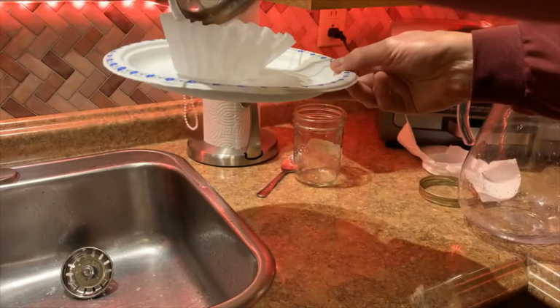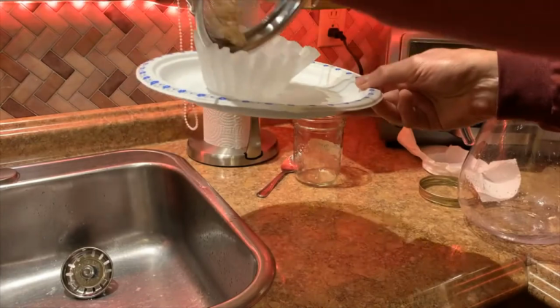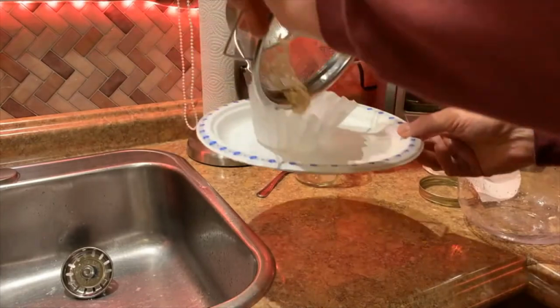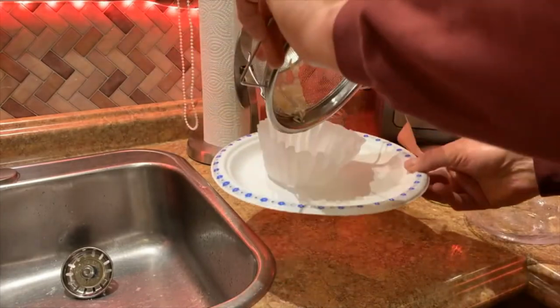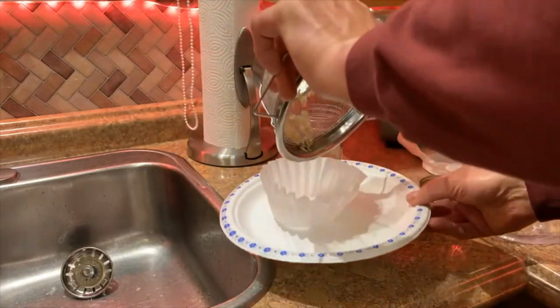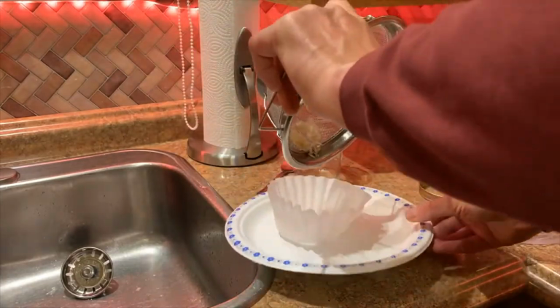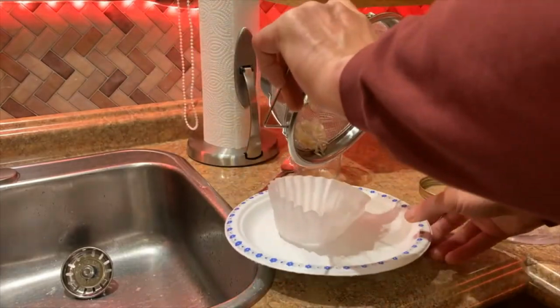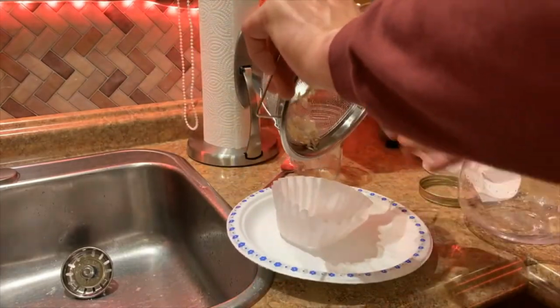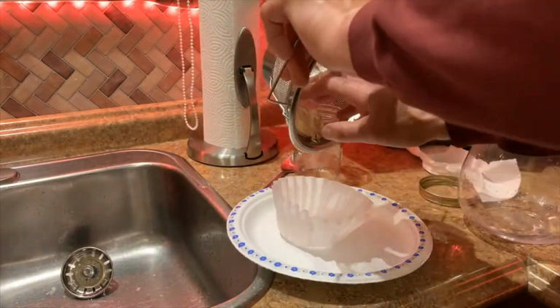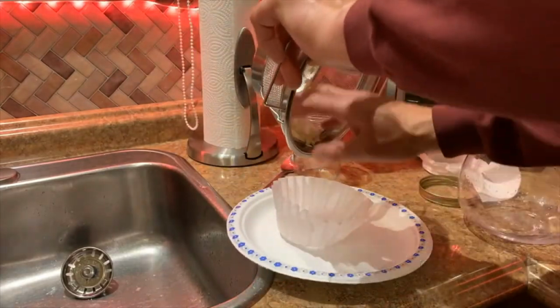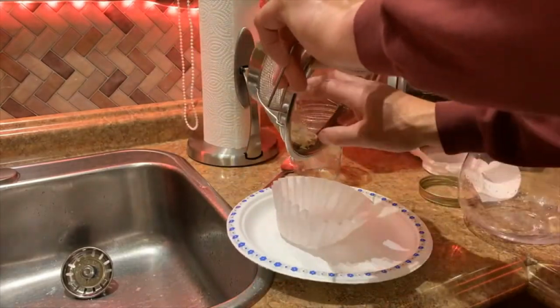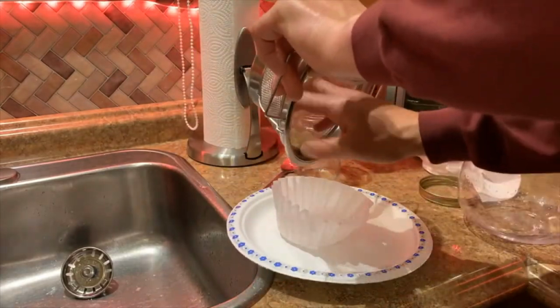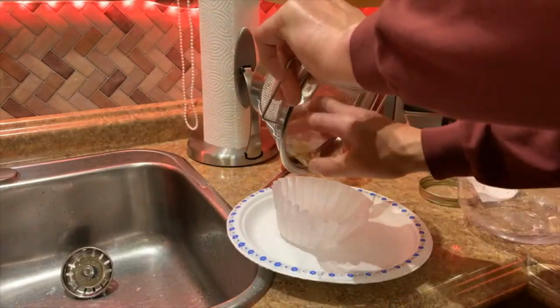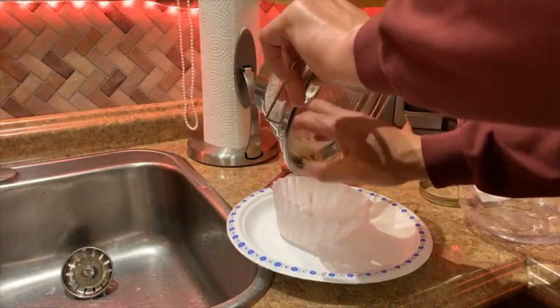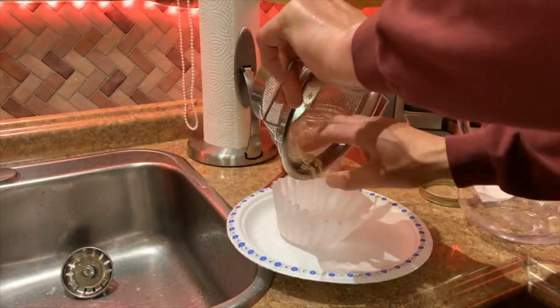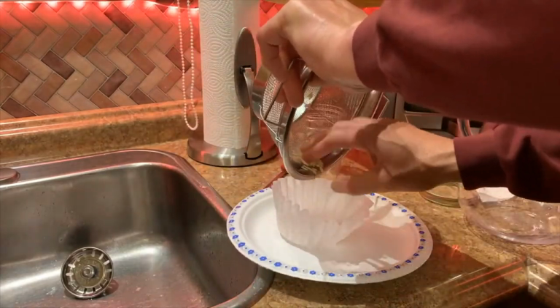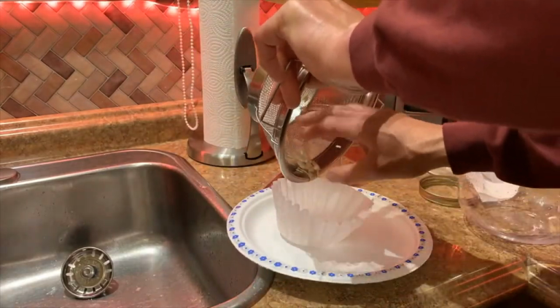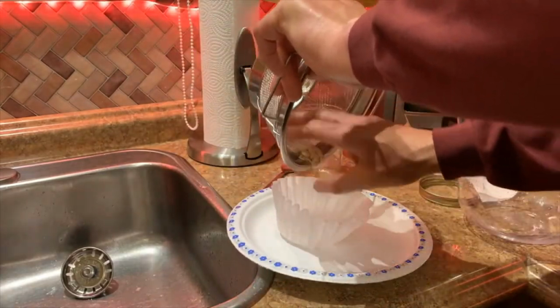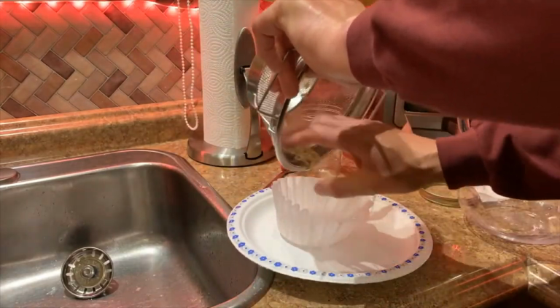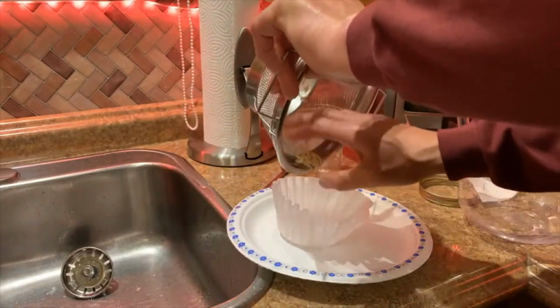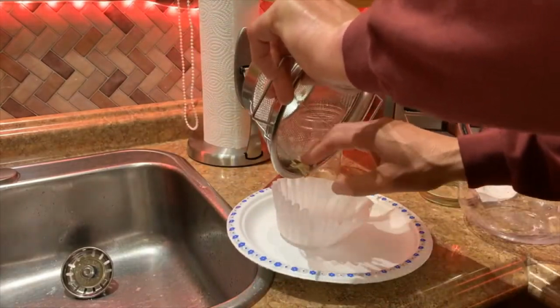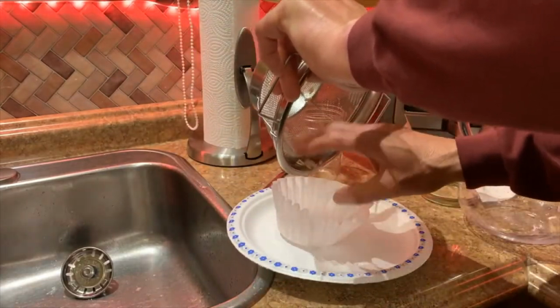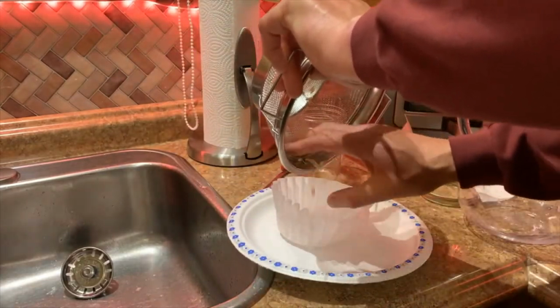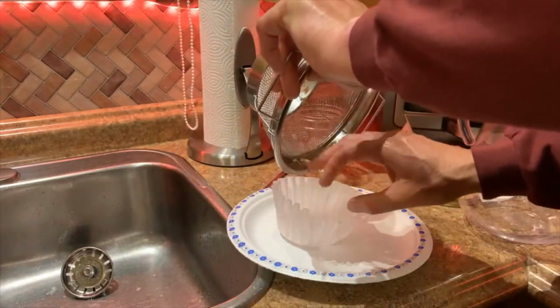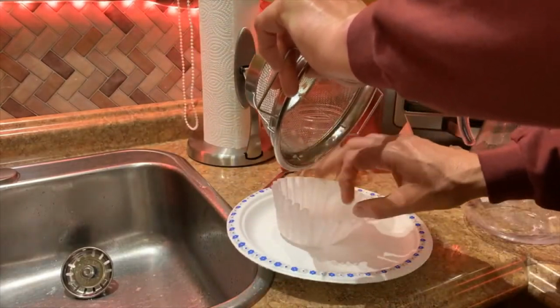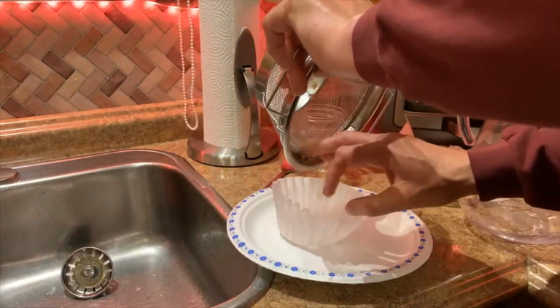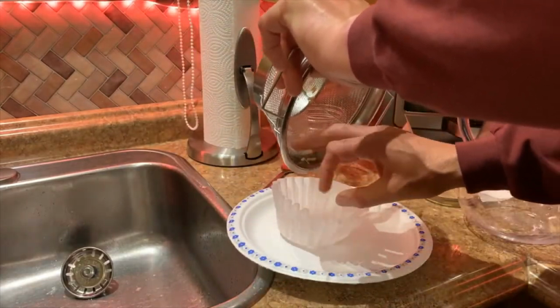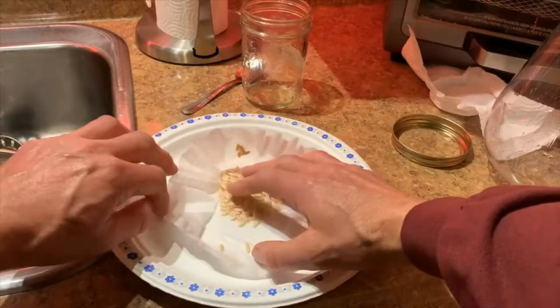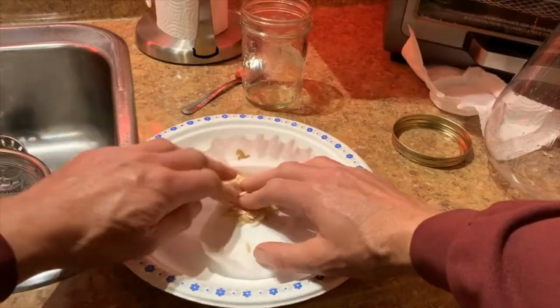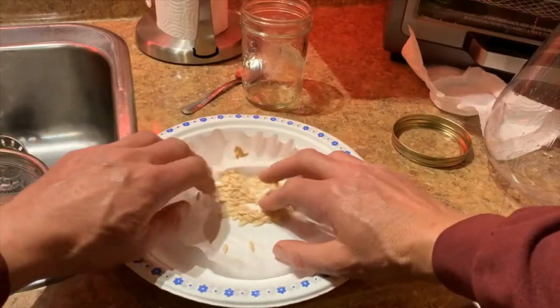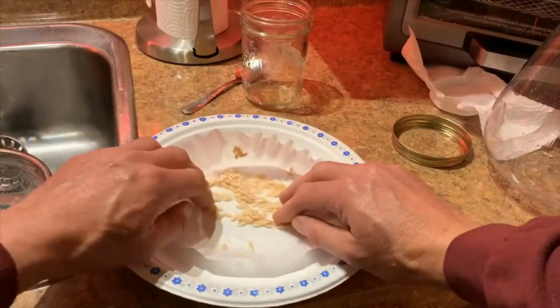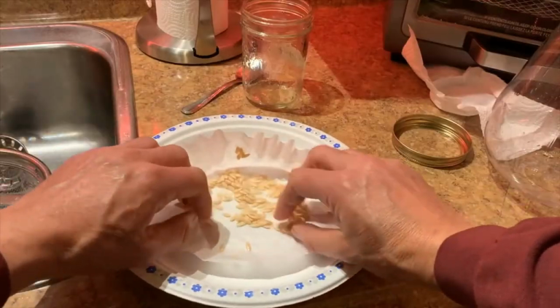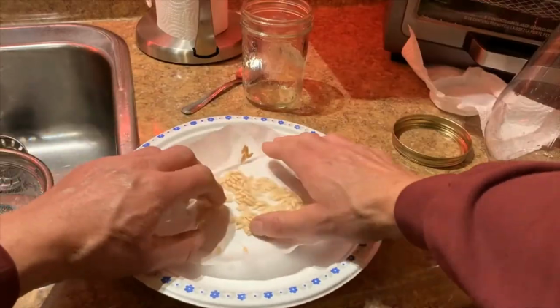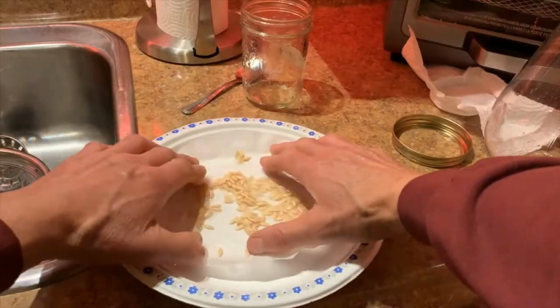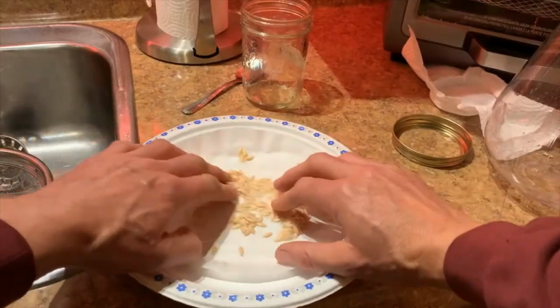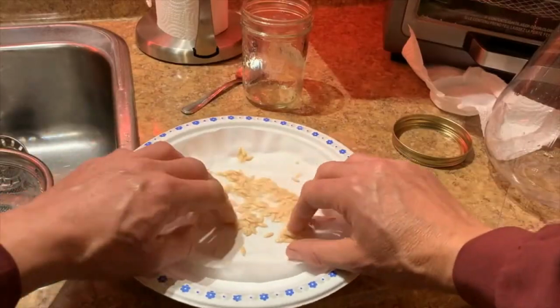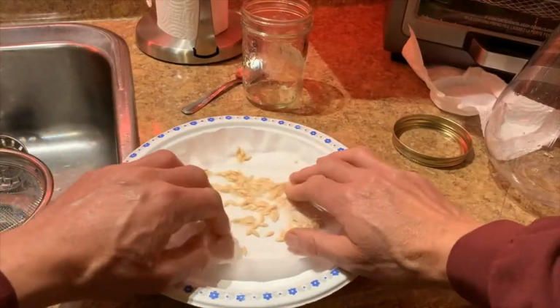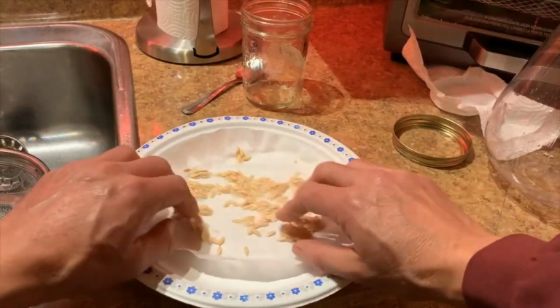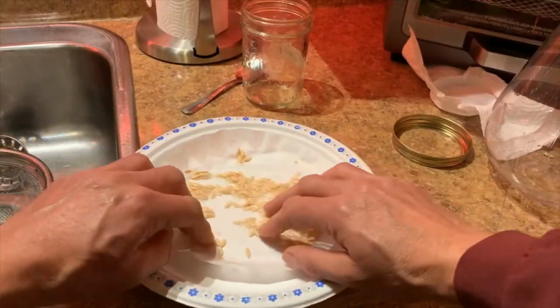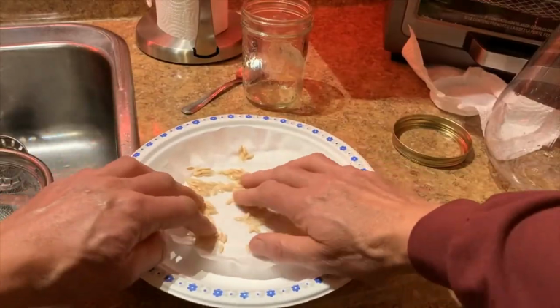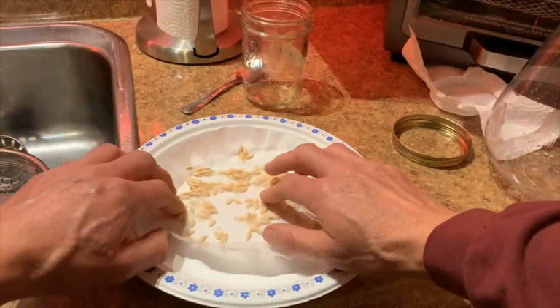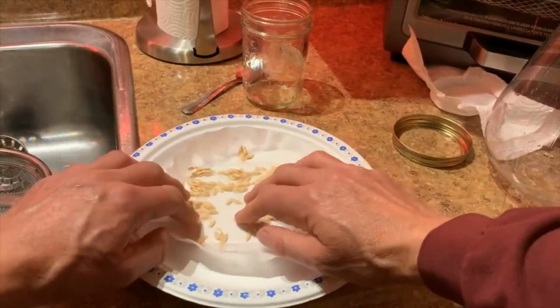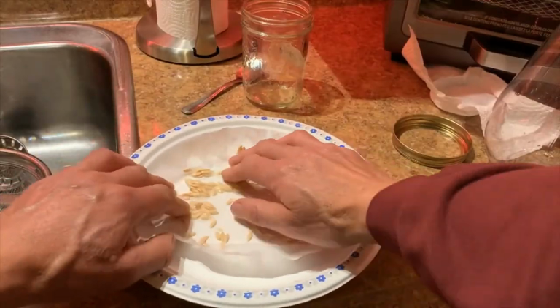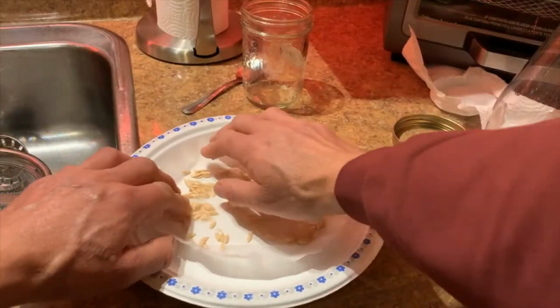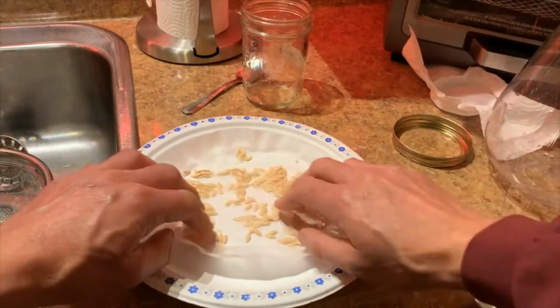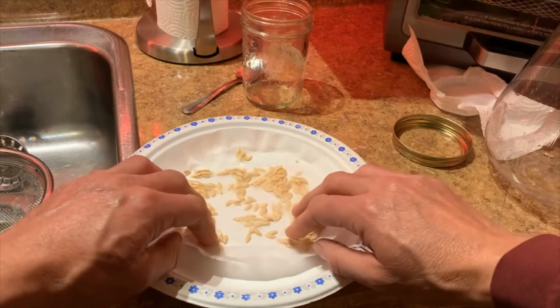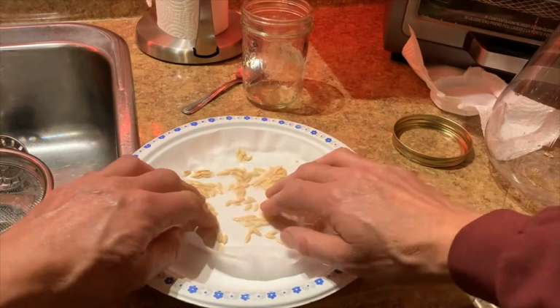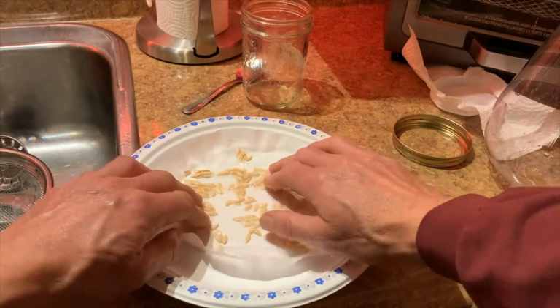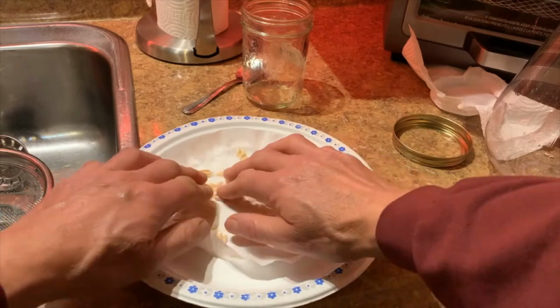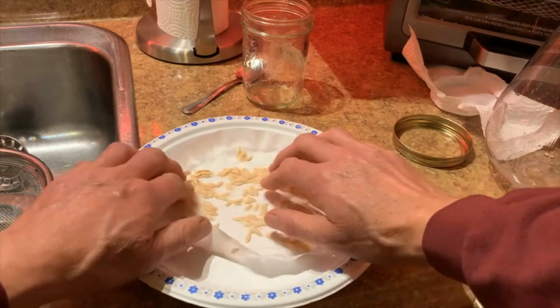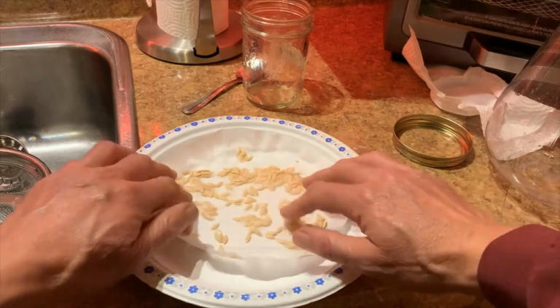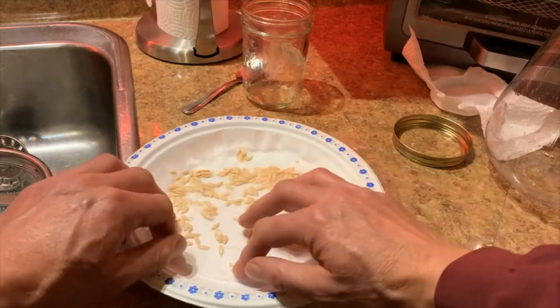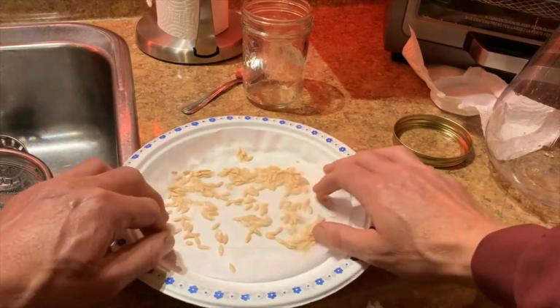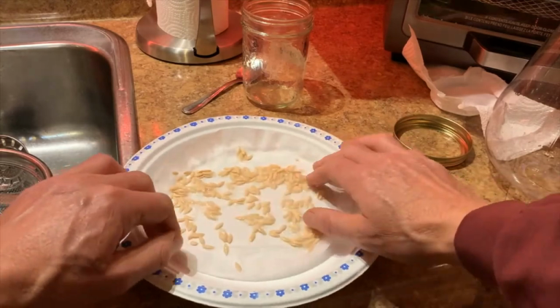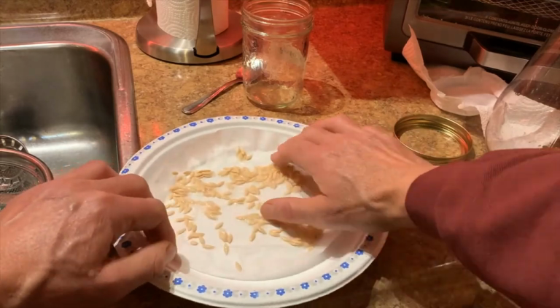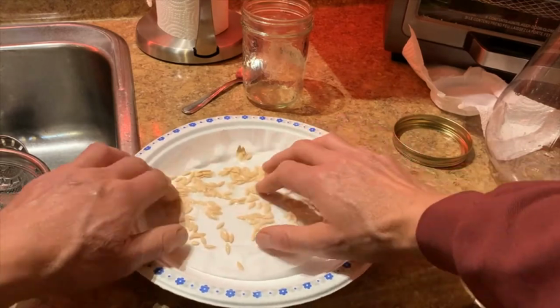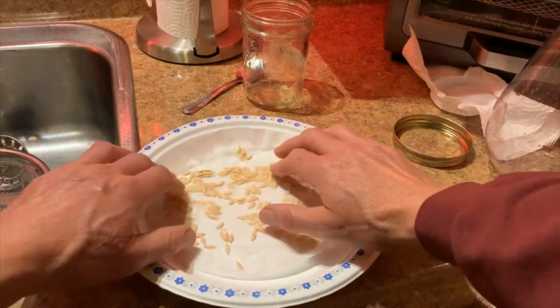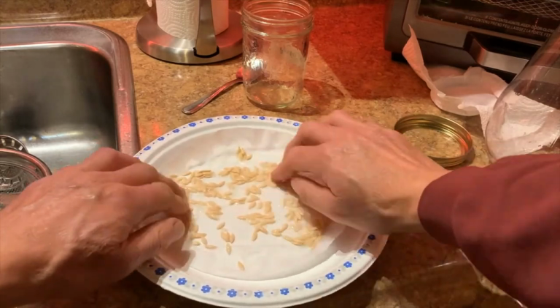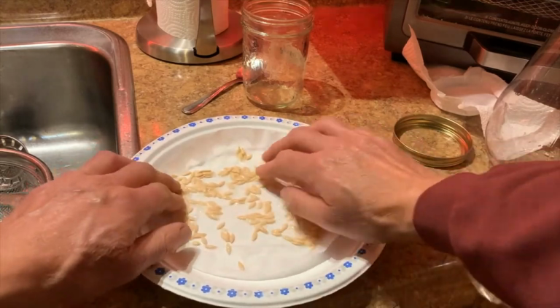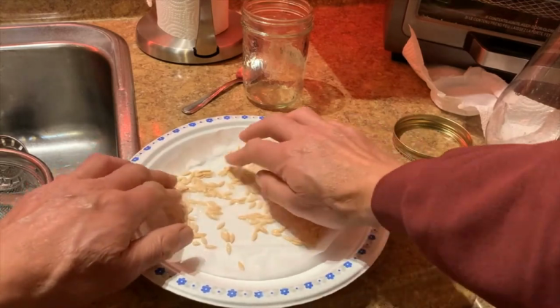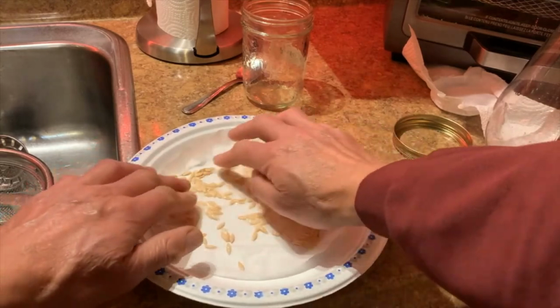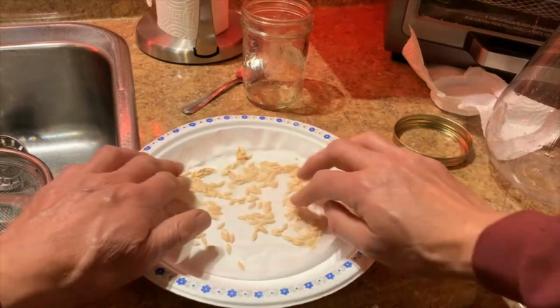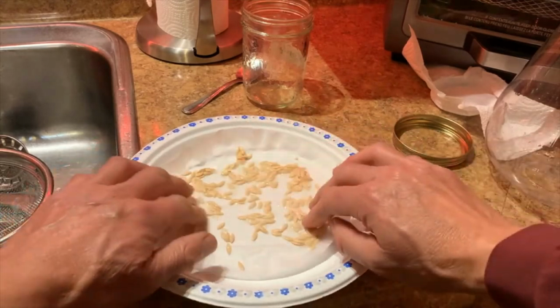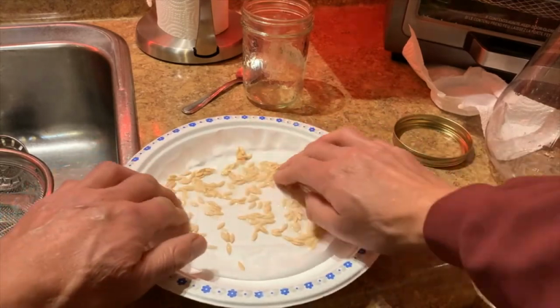Leave the seeds spread out away from direct sunlight until they are completely dry, checking daily to make sure seeds are not clumping together.